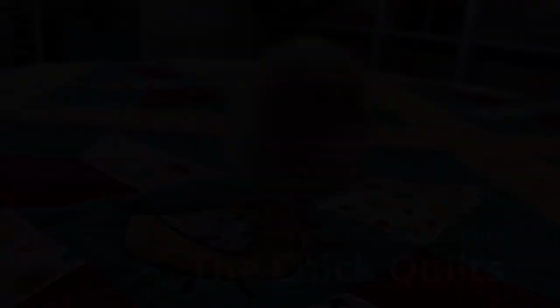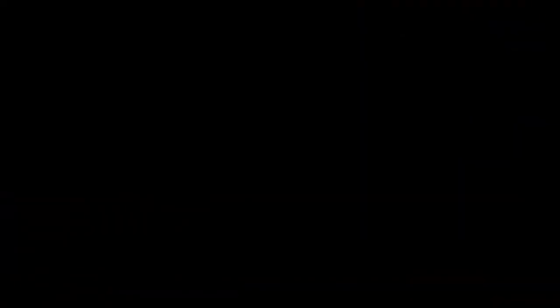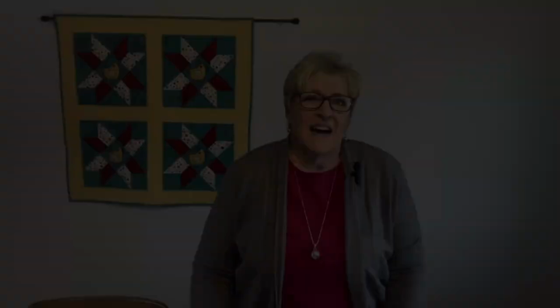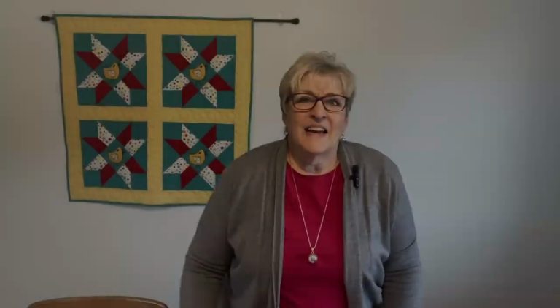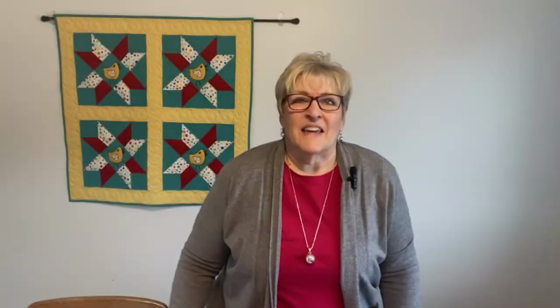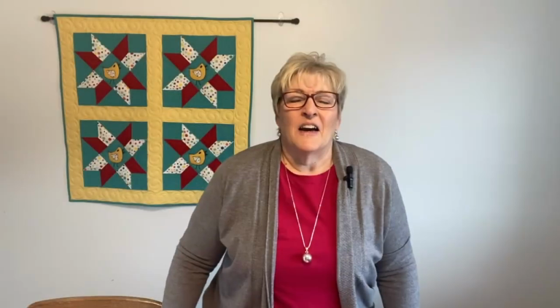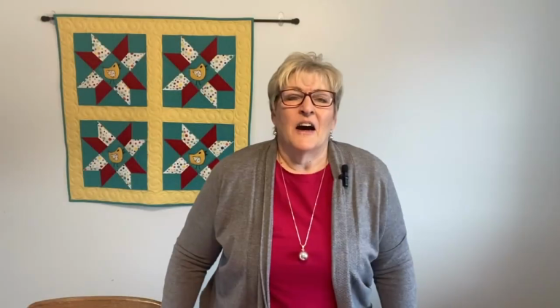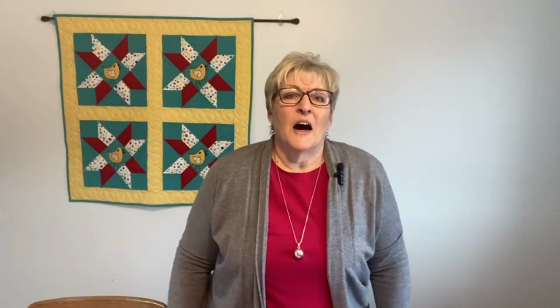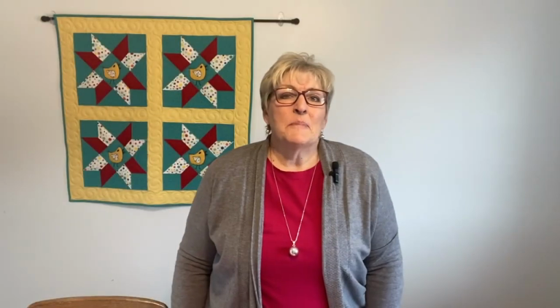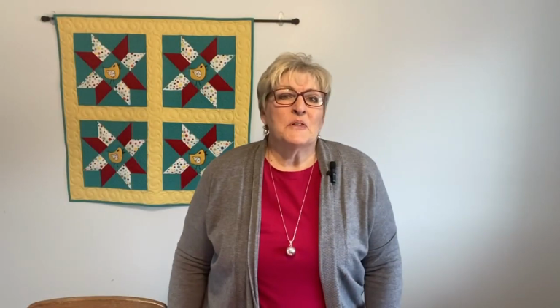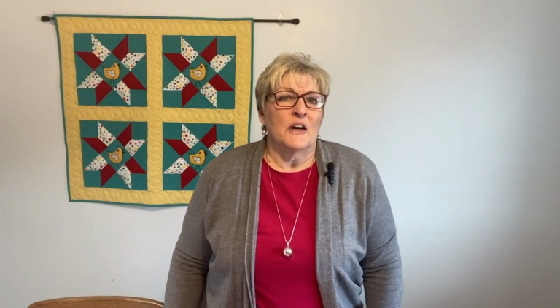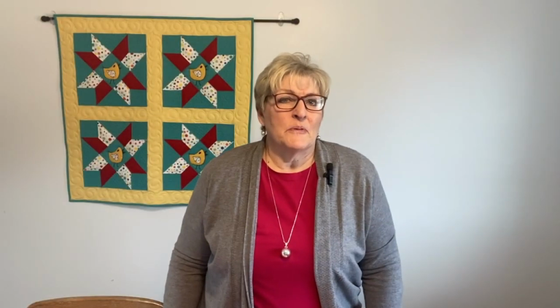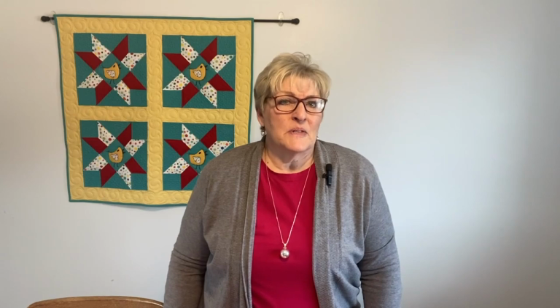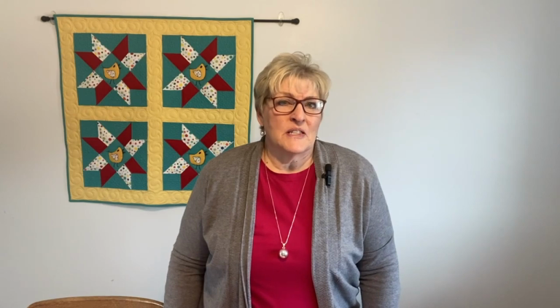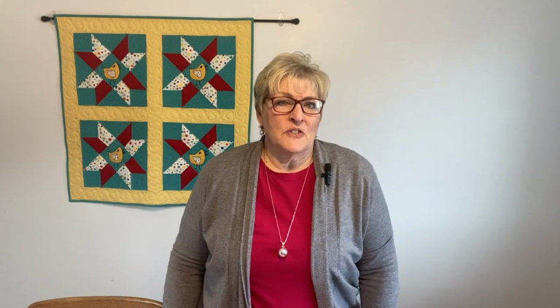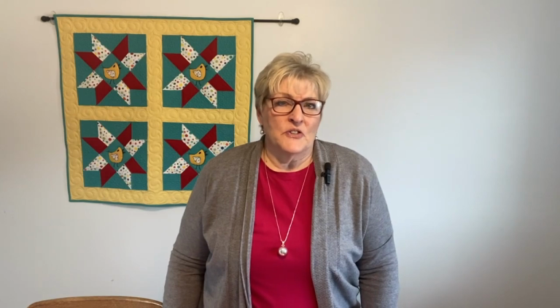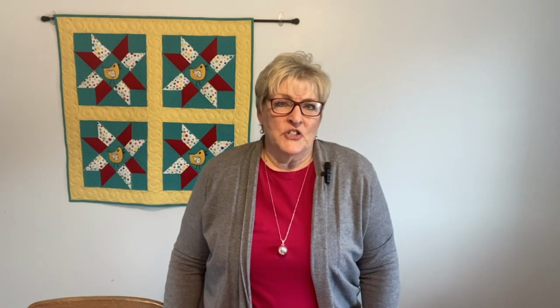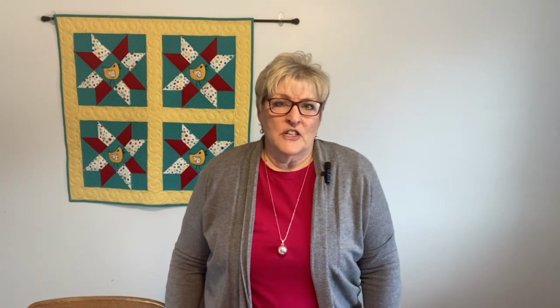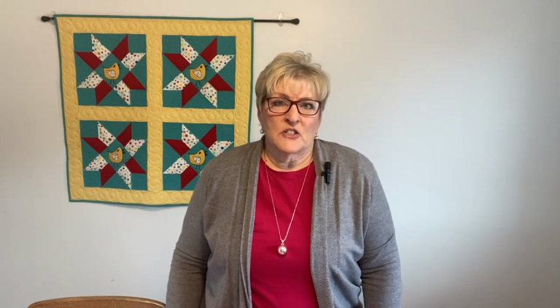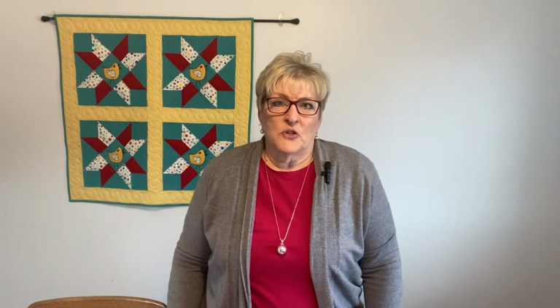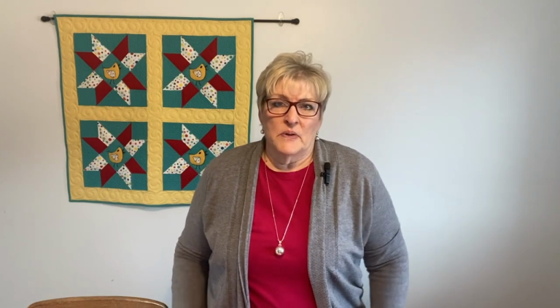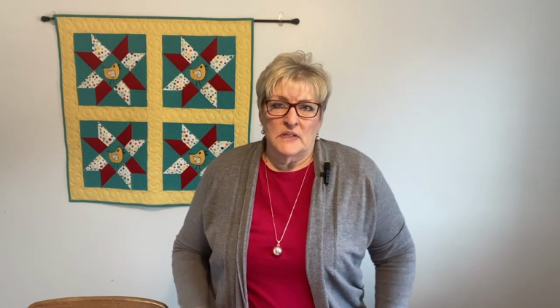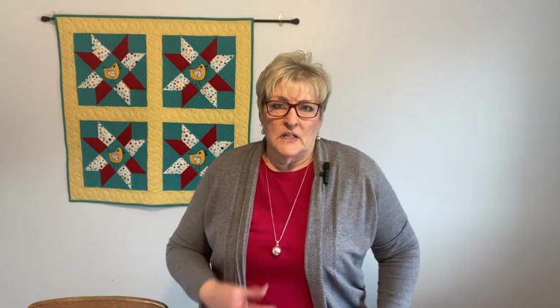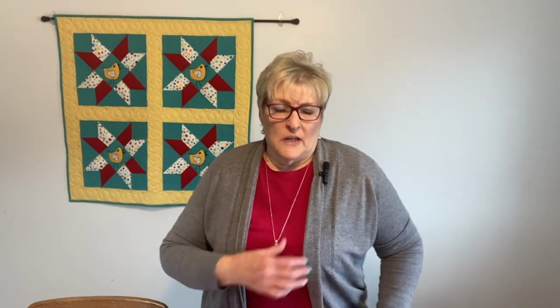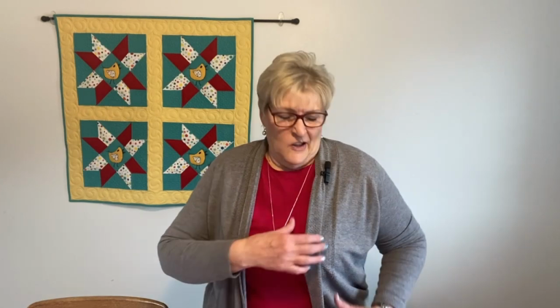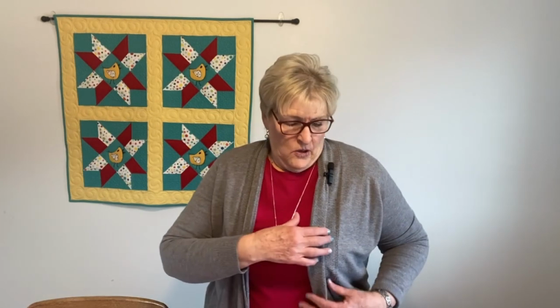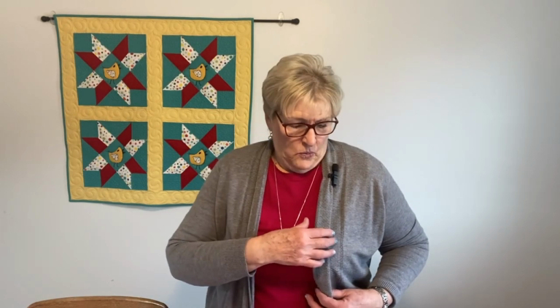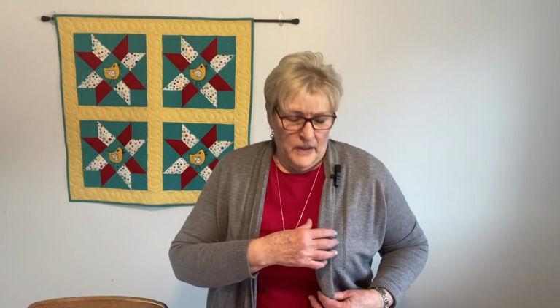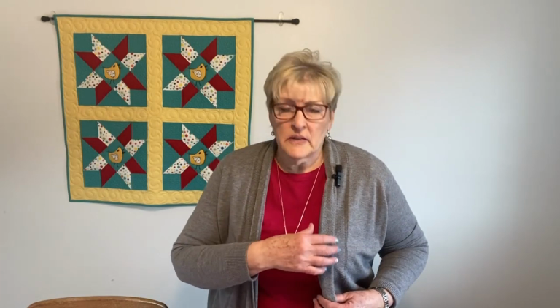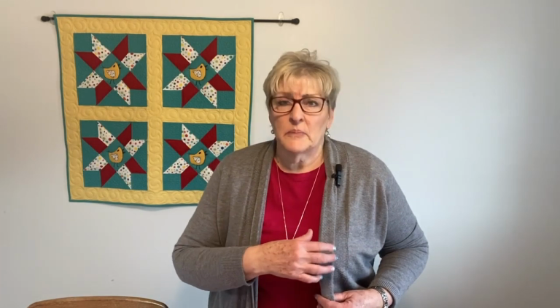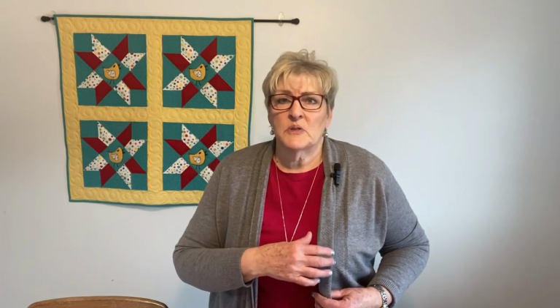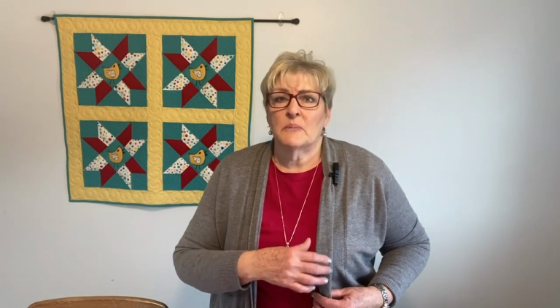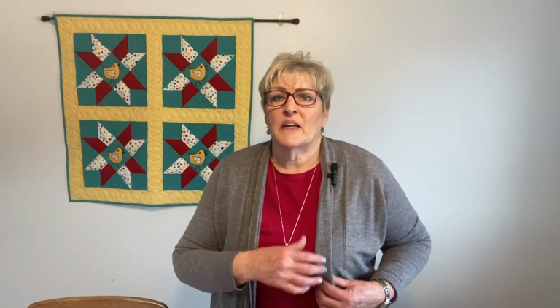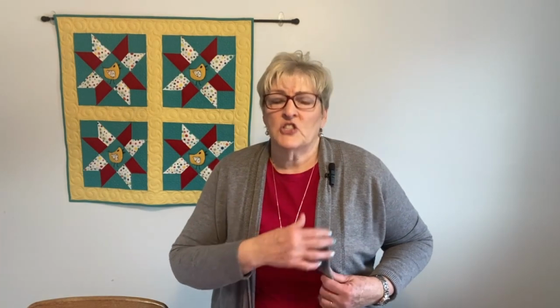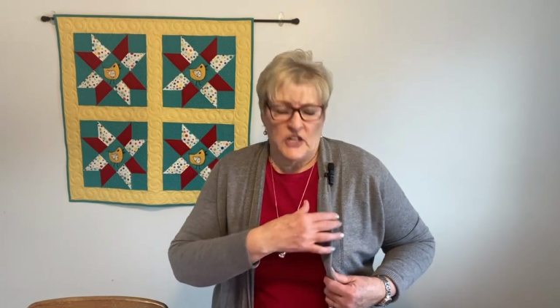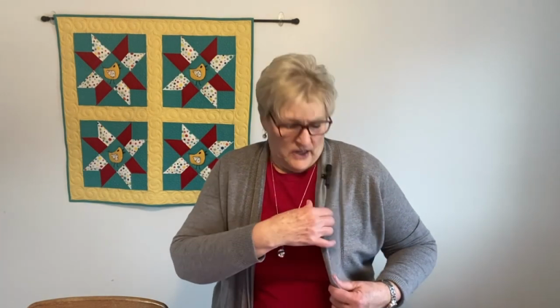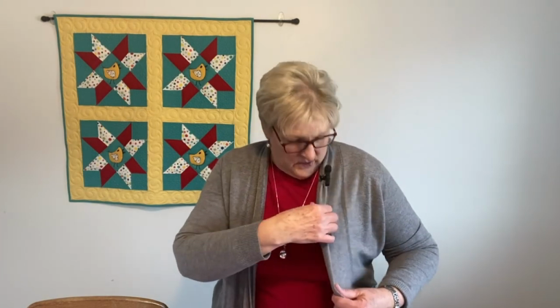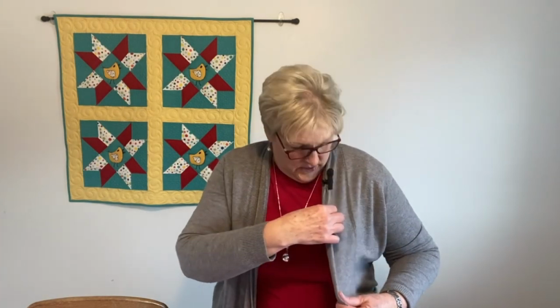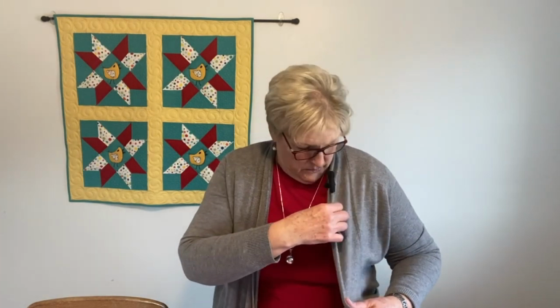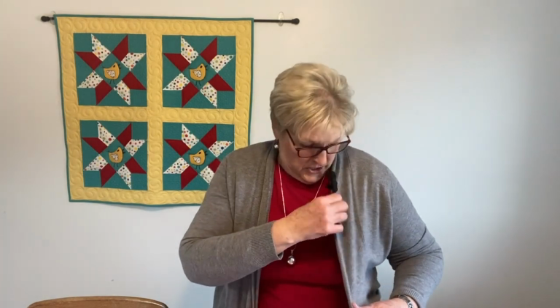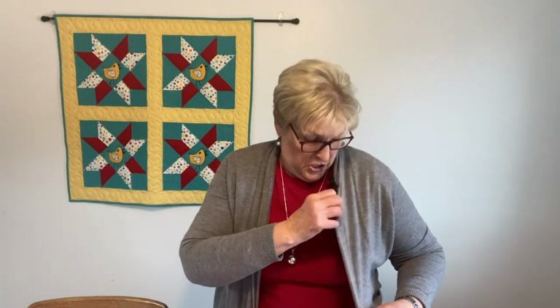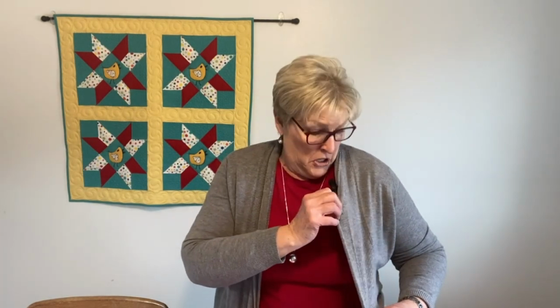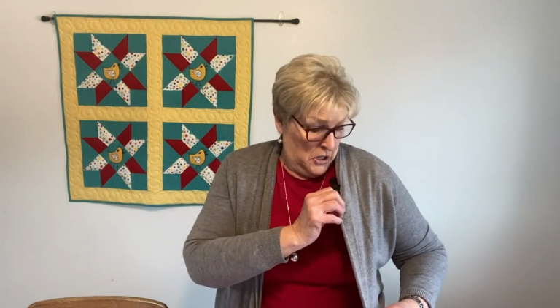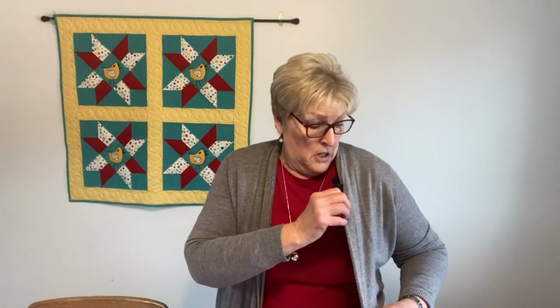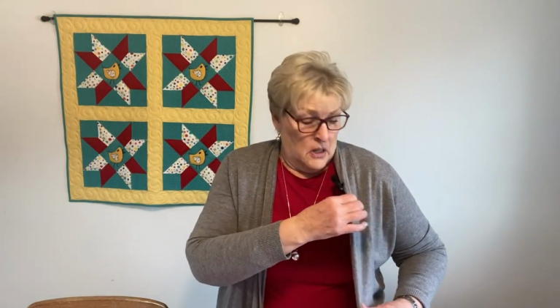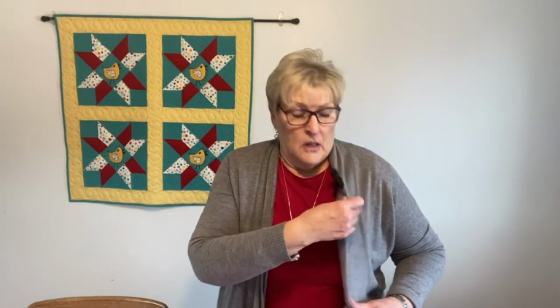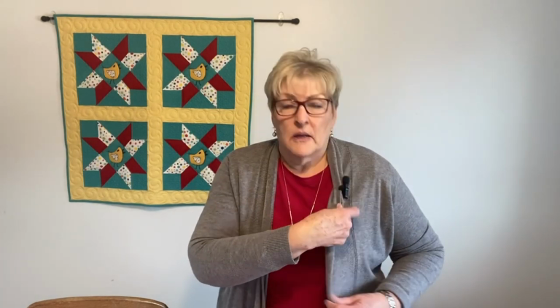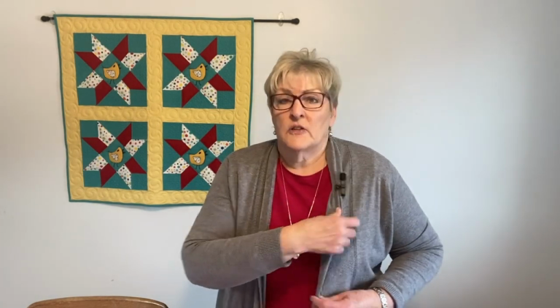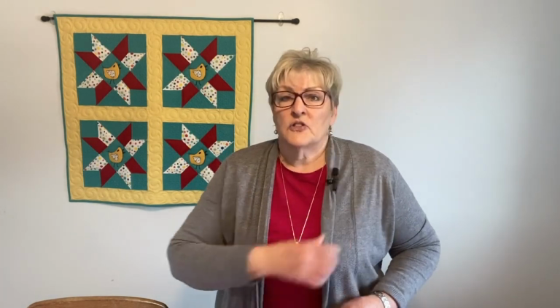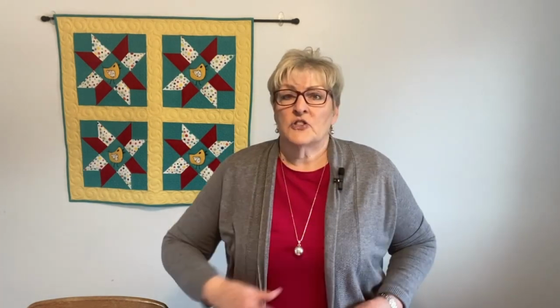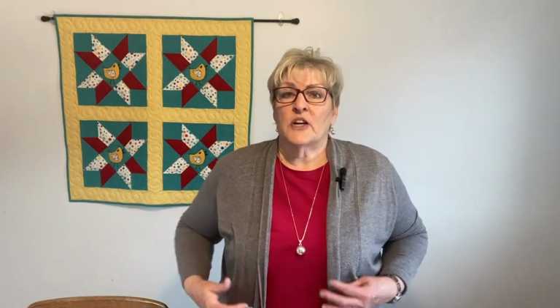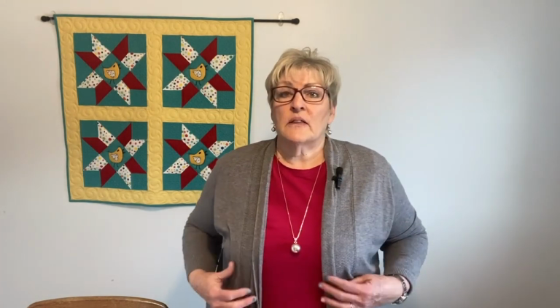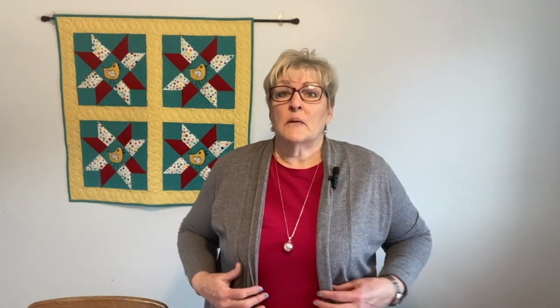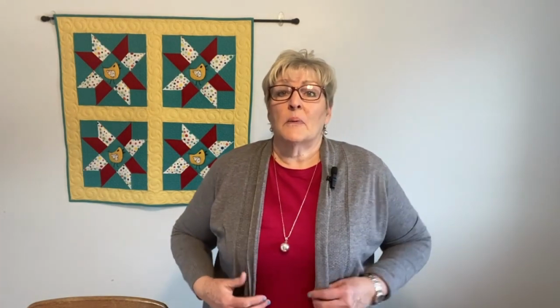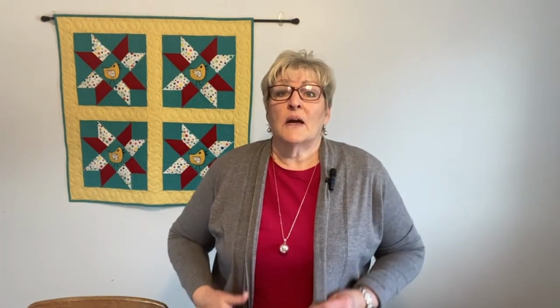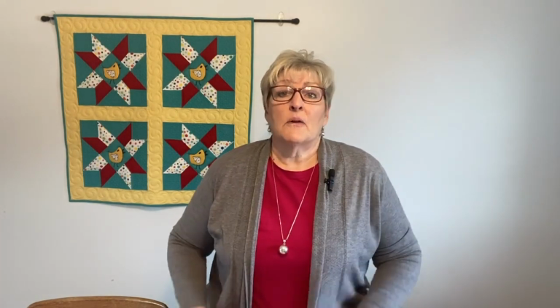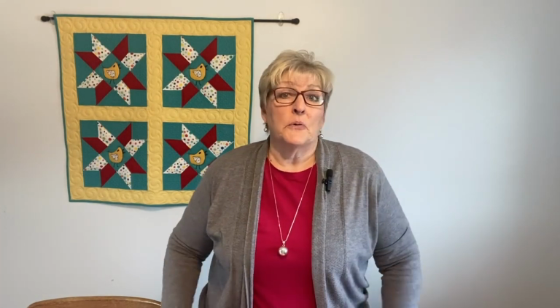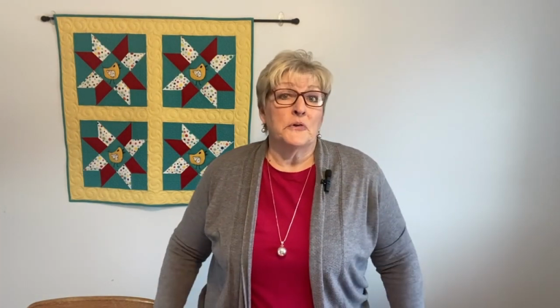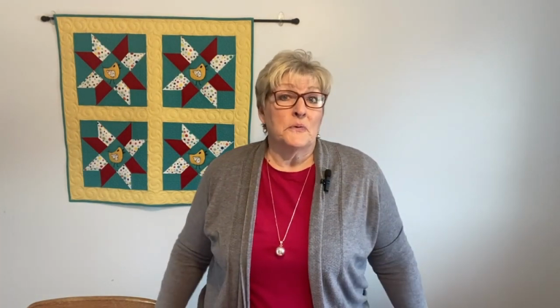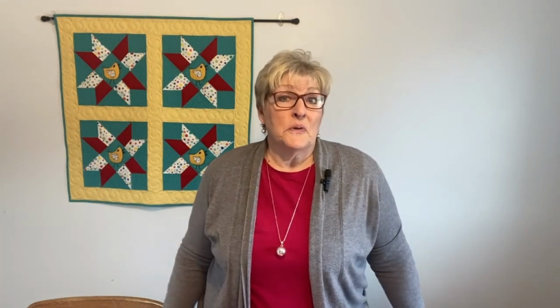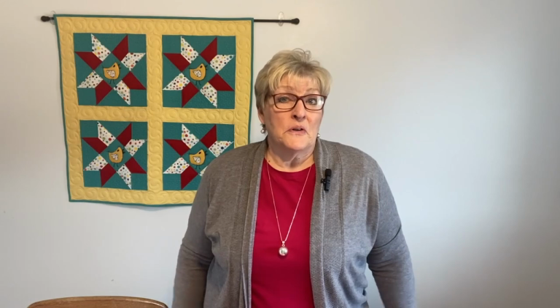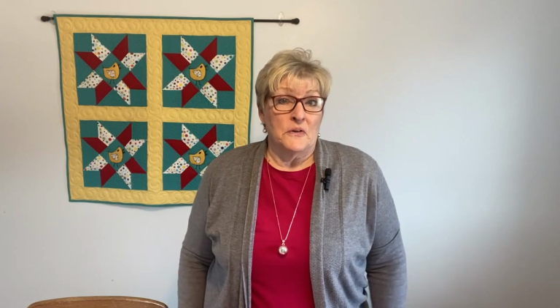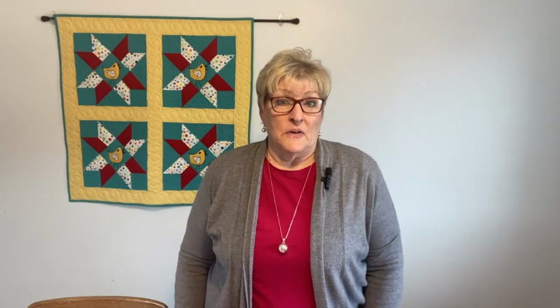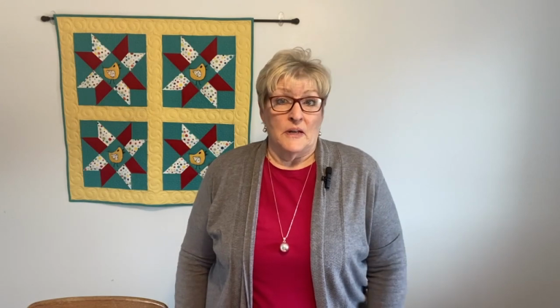Hi, I'm Di with Sister Chicks Quilting. Welcome to my channel.